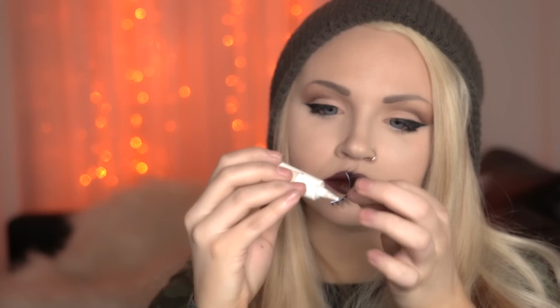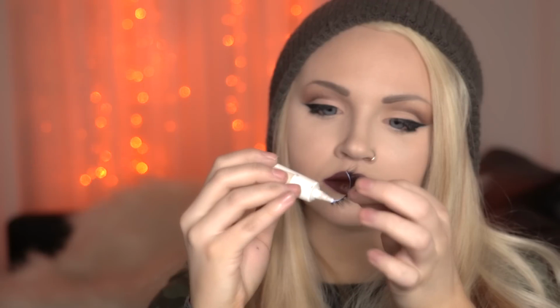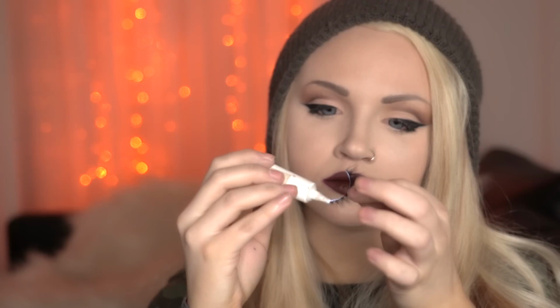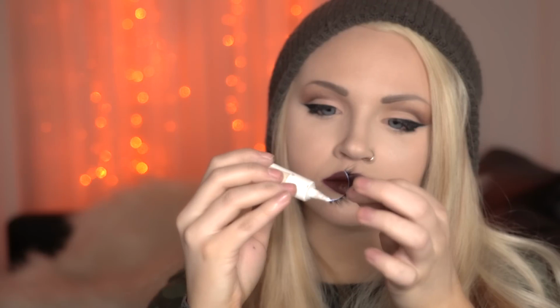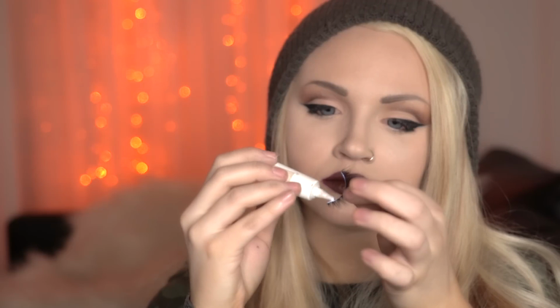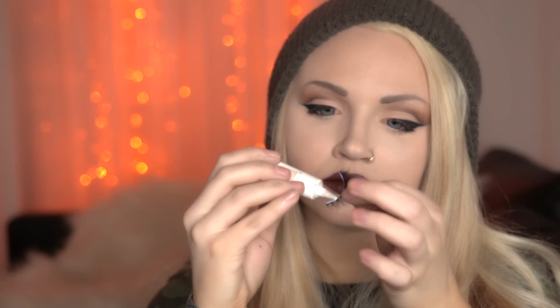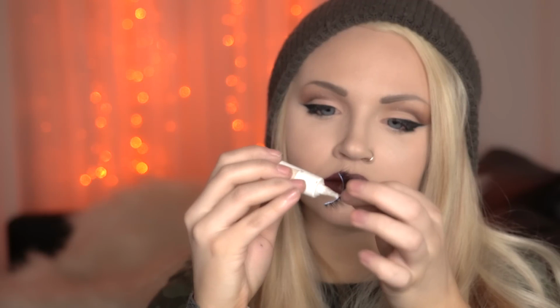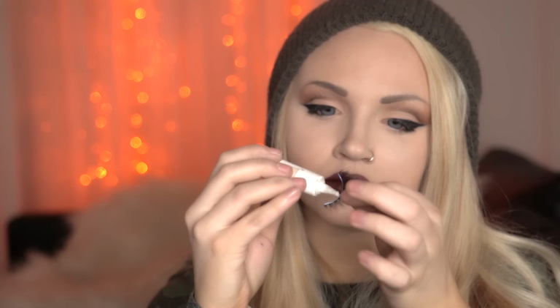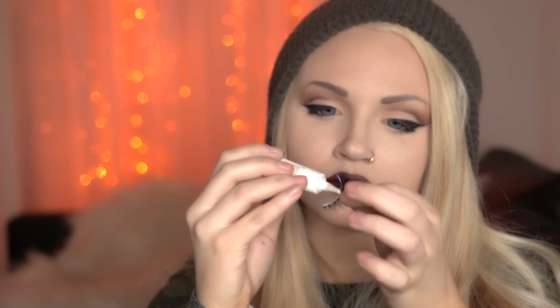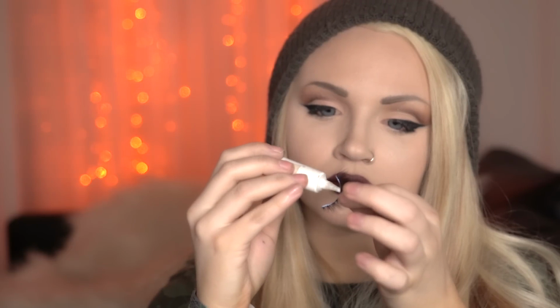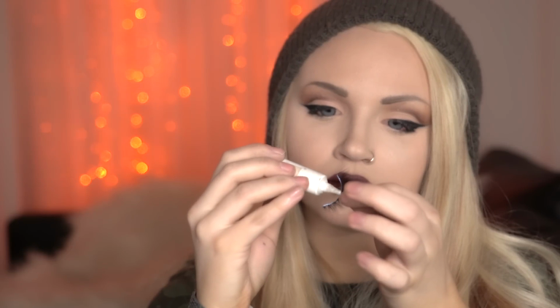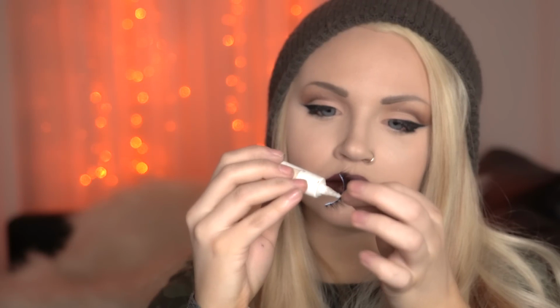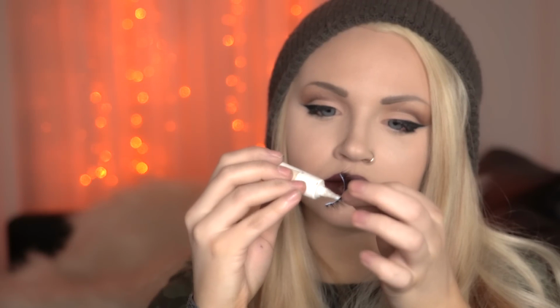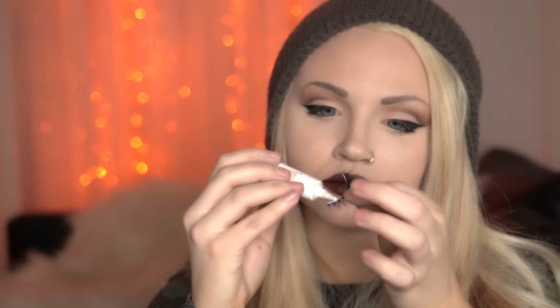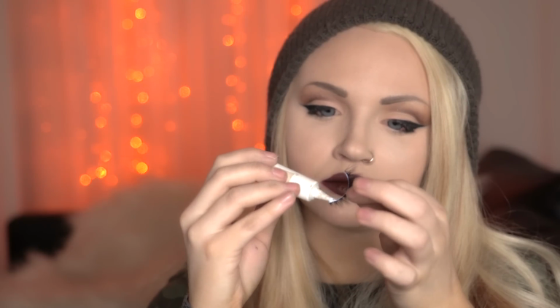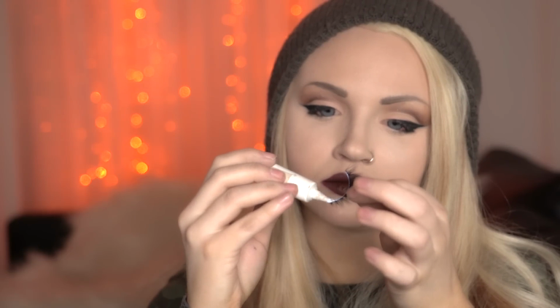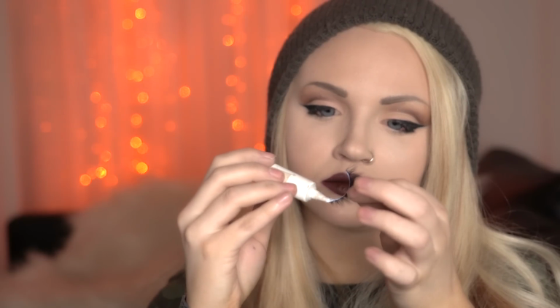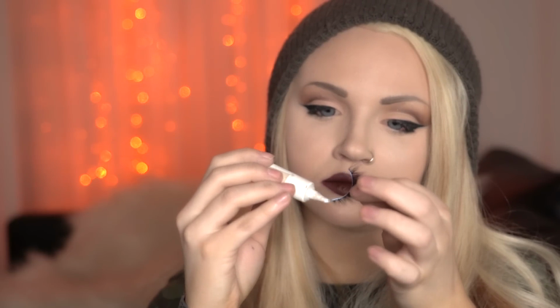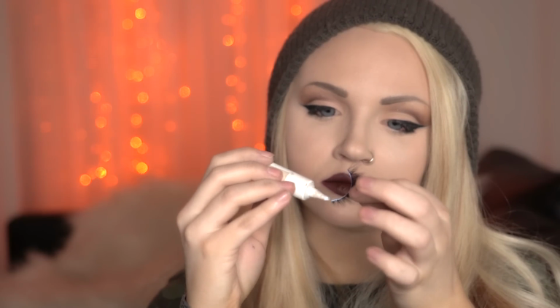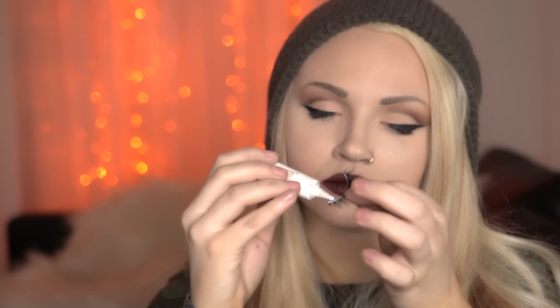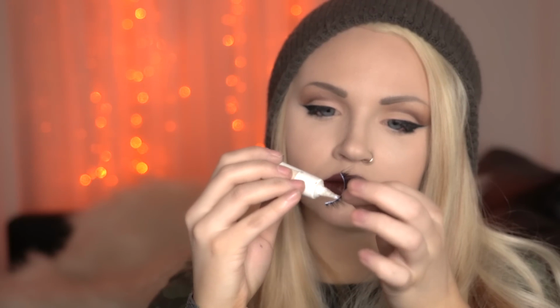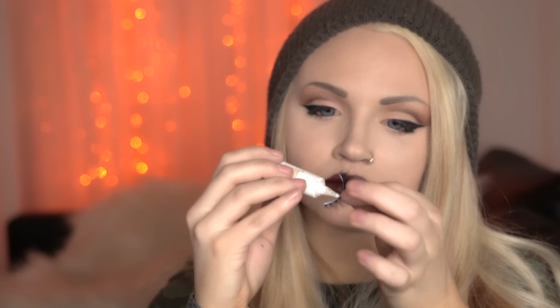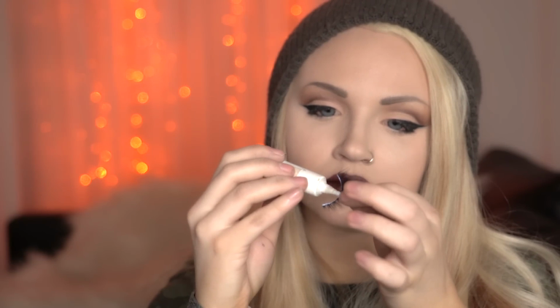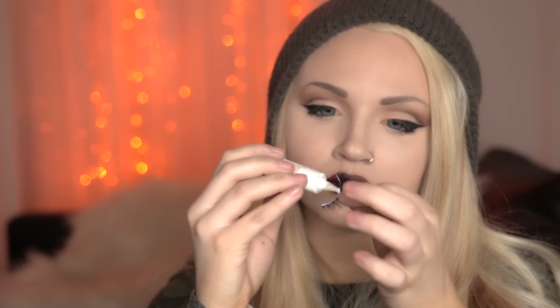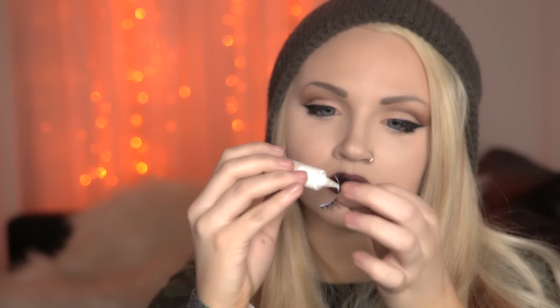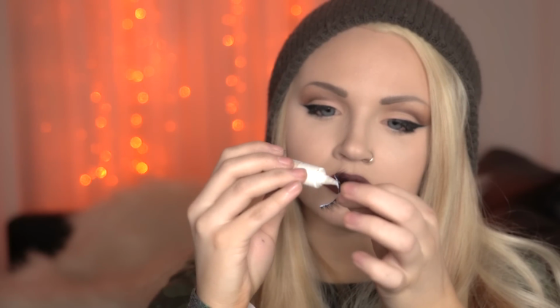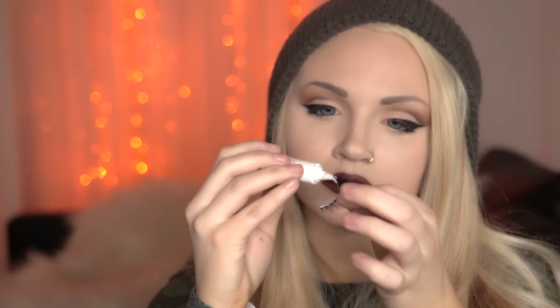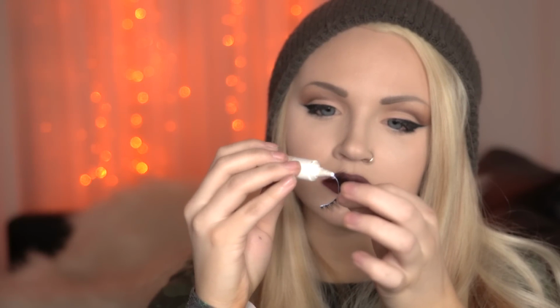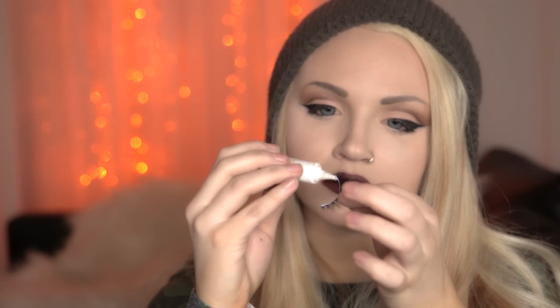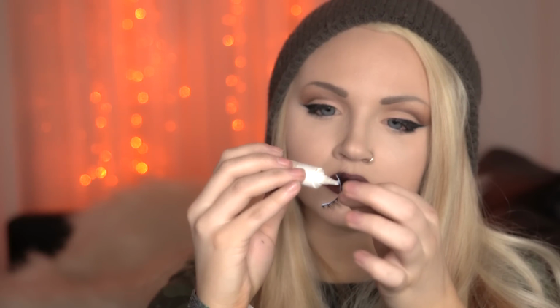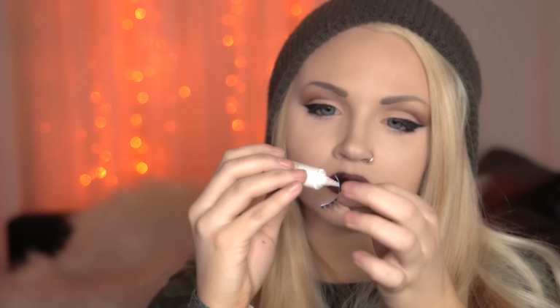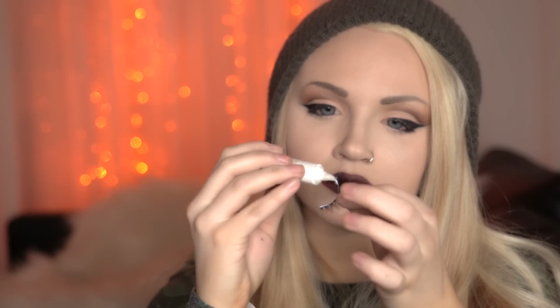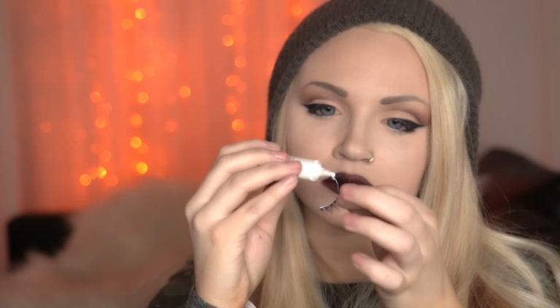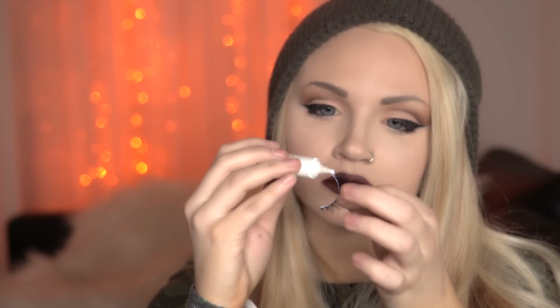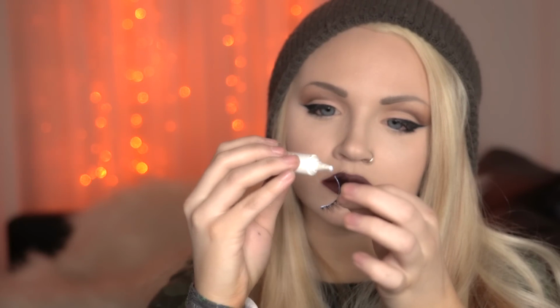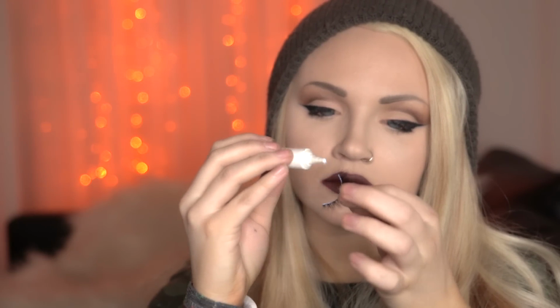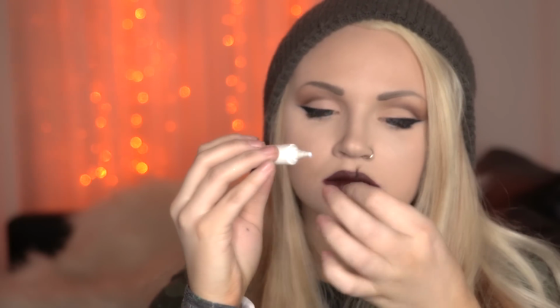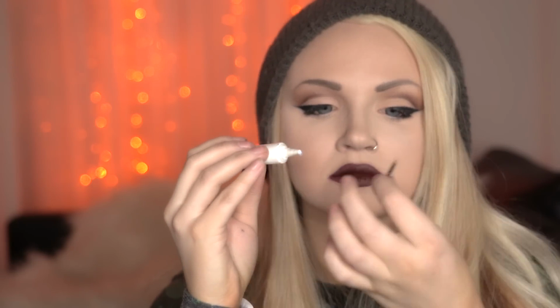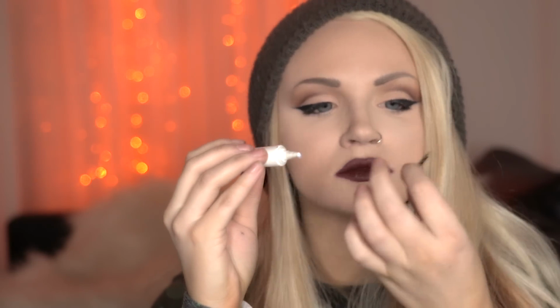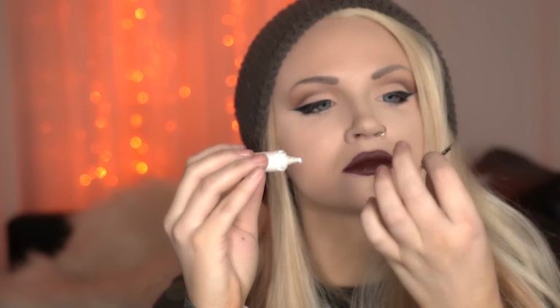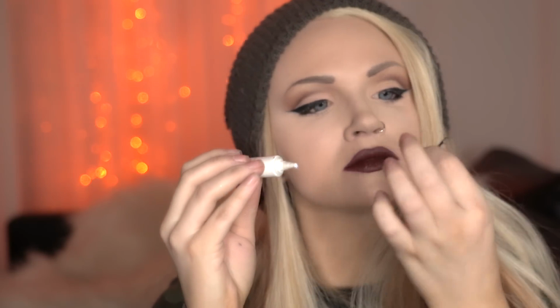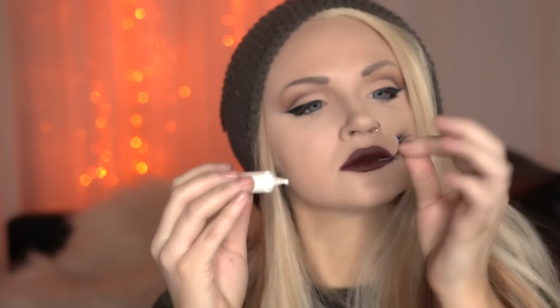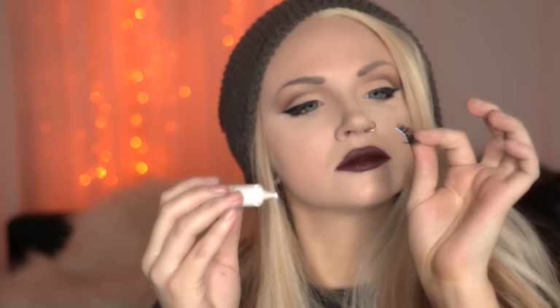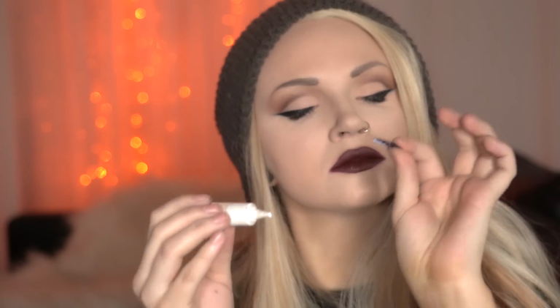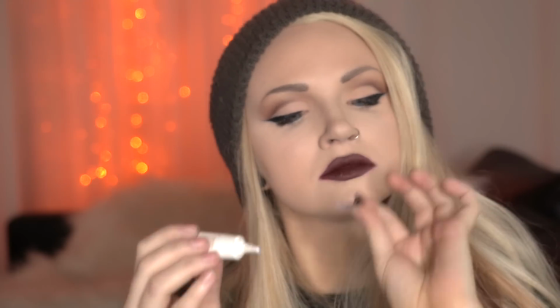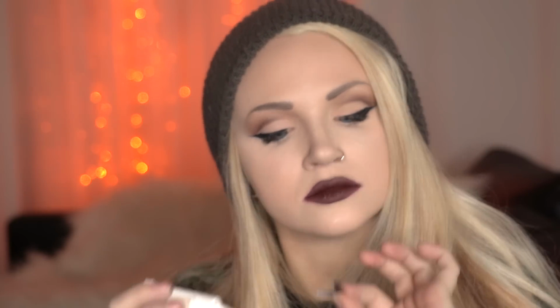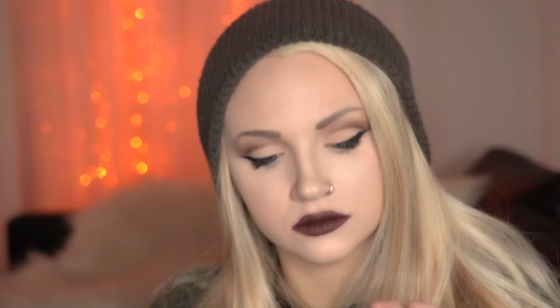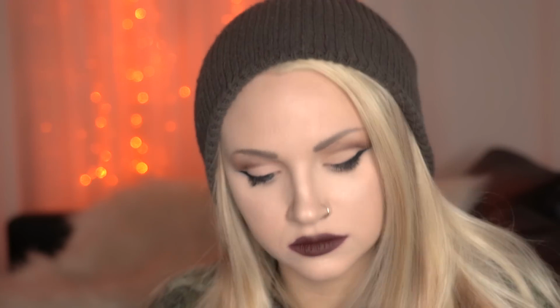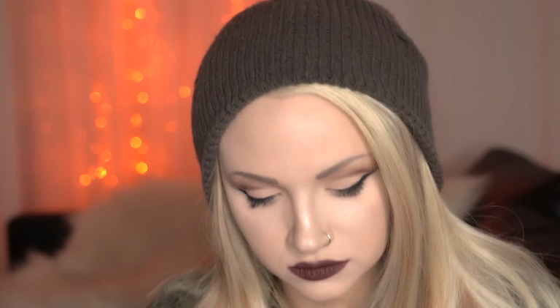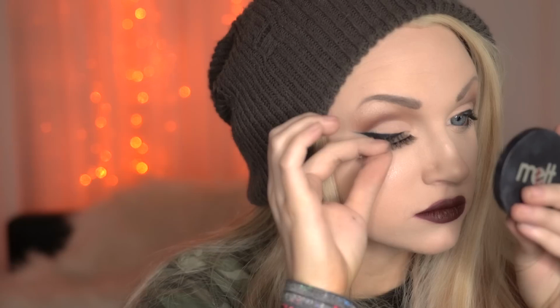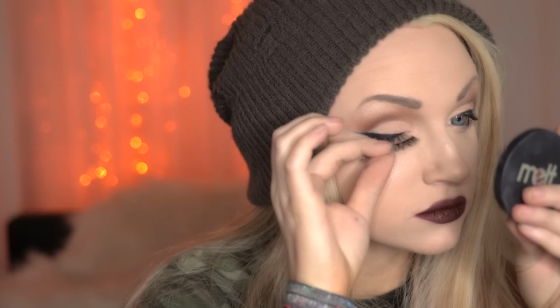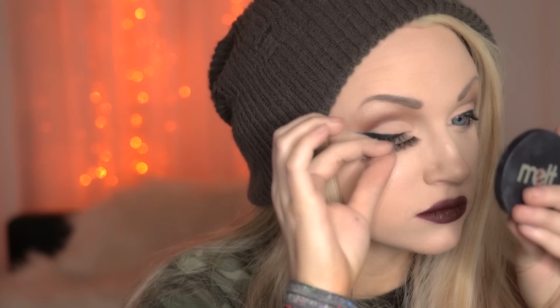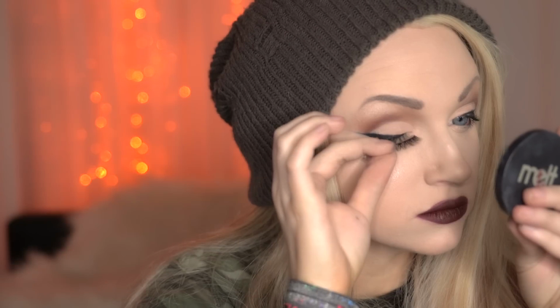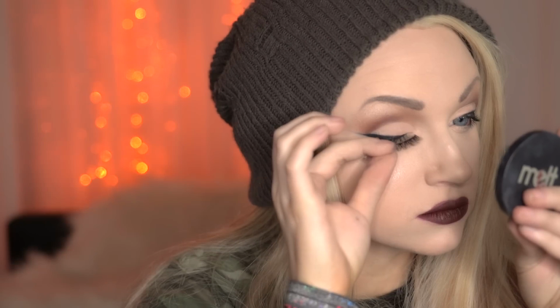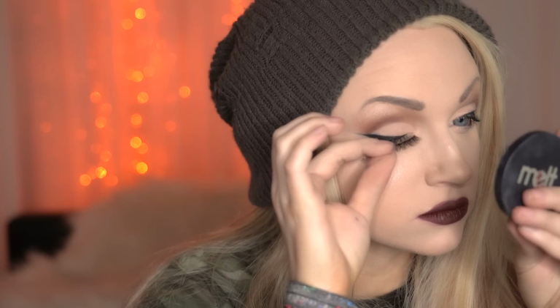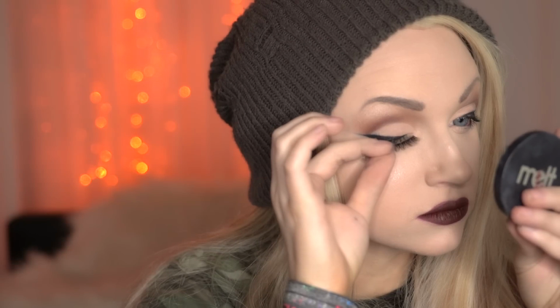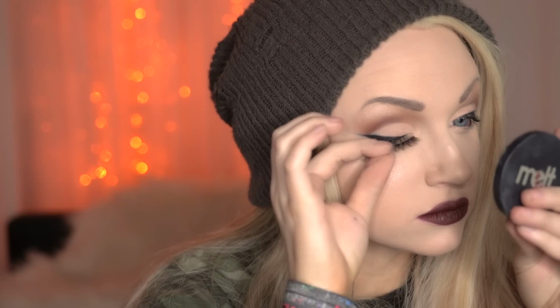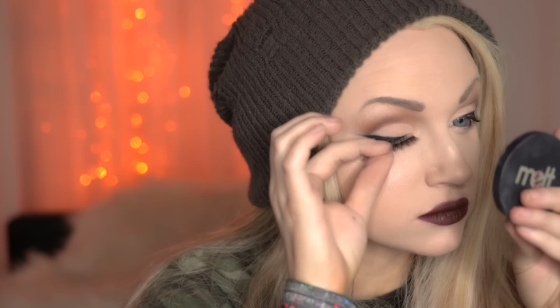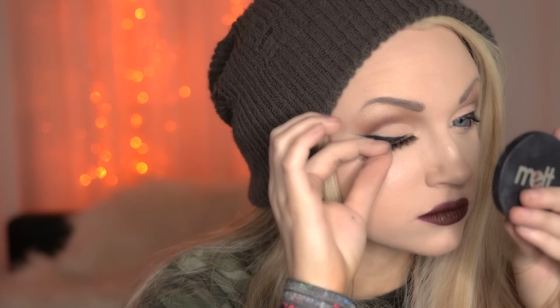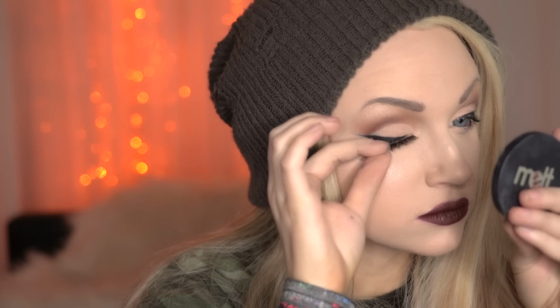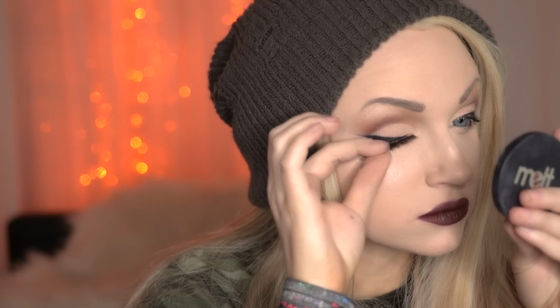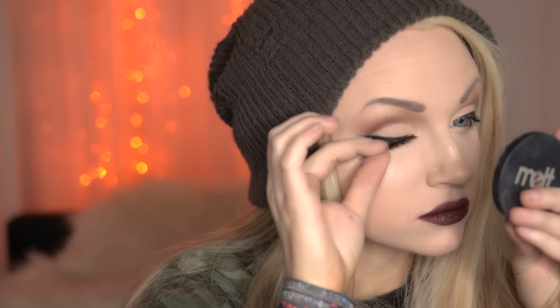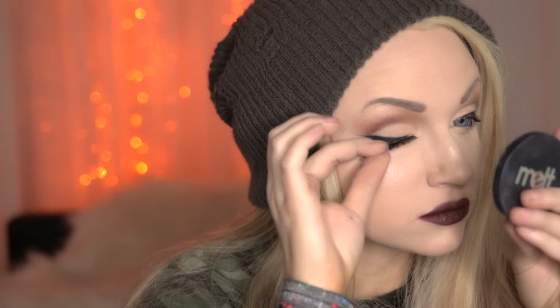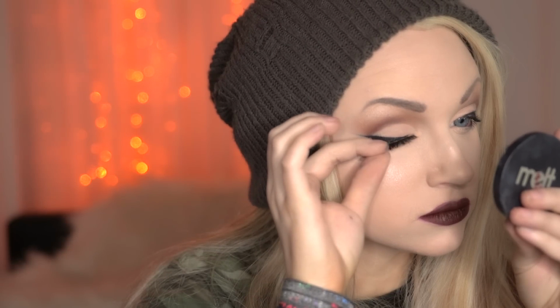As far as applying, some like to stack them before gluing them onto the lash line, but I think it's much faster and easier to stack them right onto the lash line to get them looking exactly how you want.